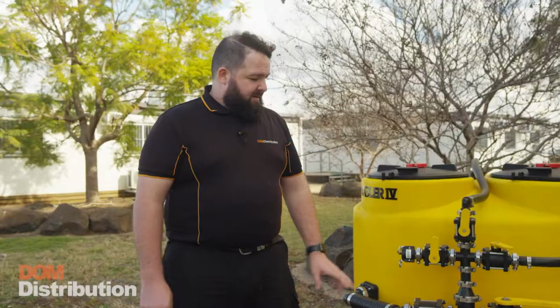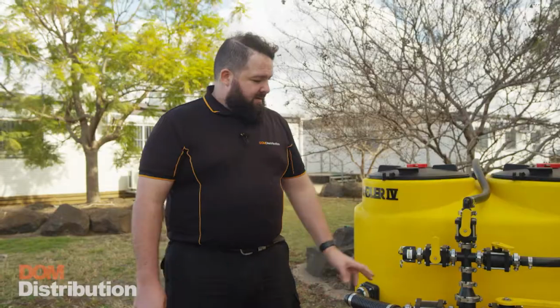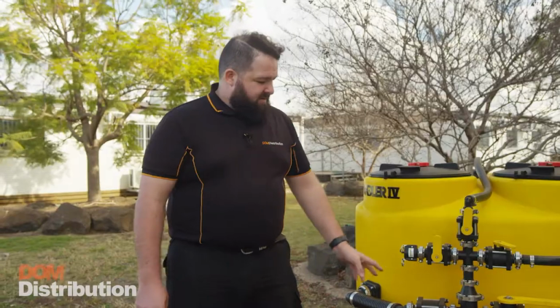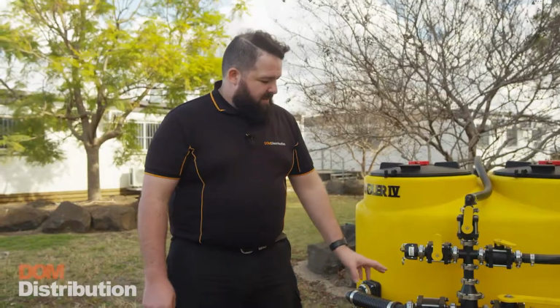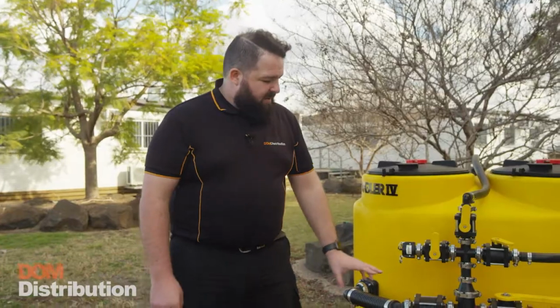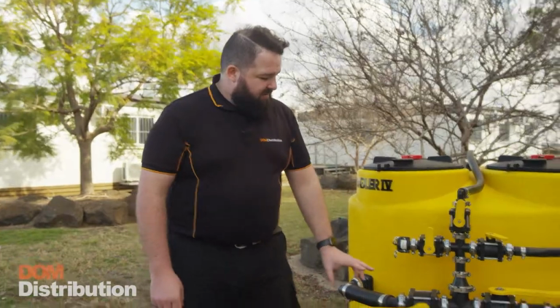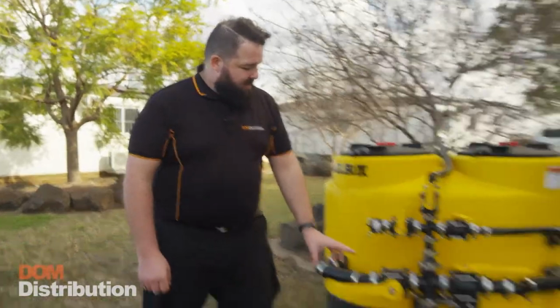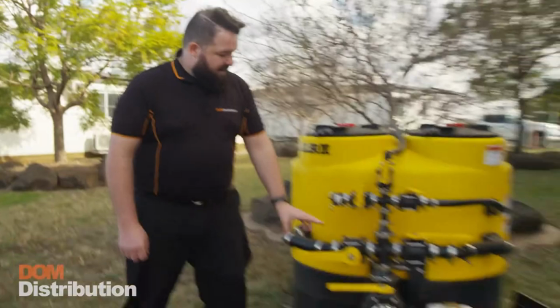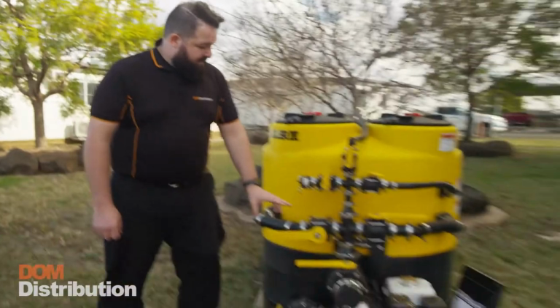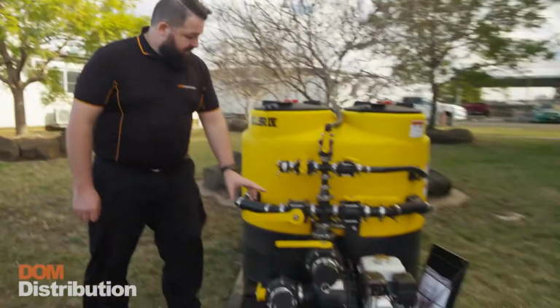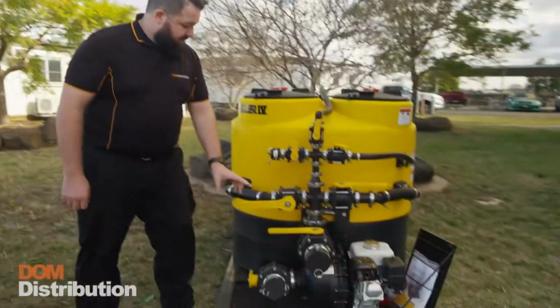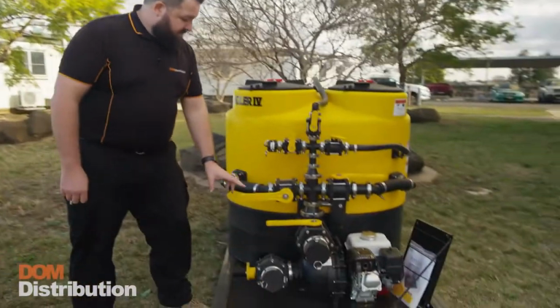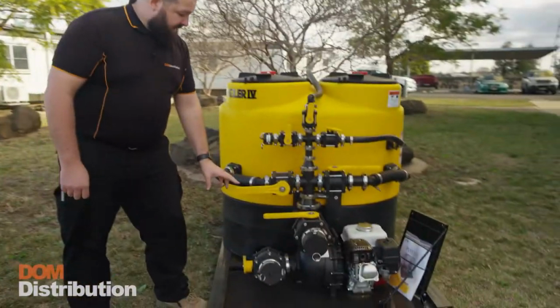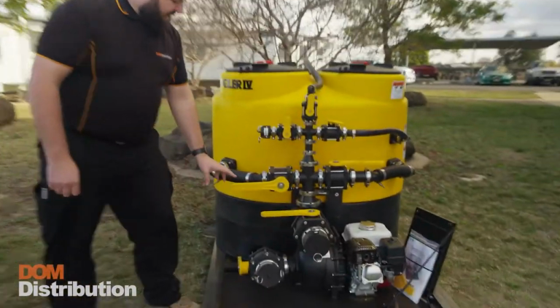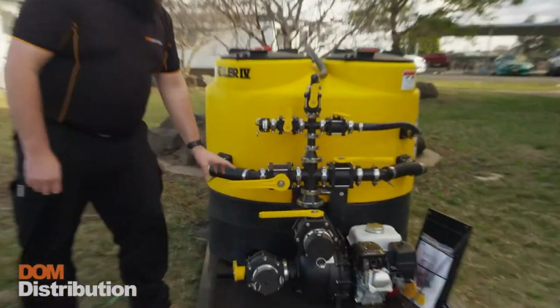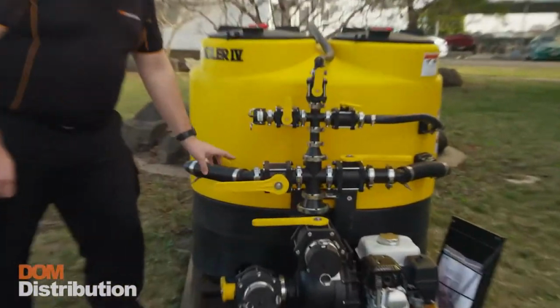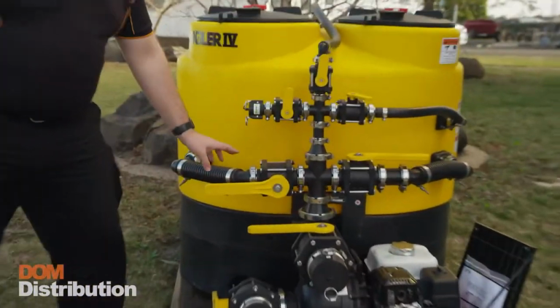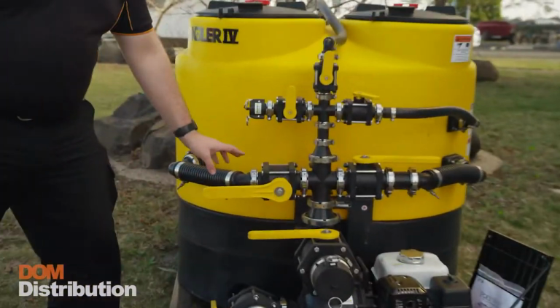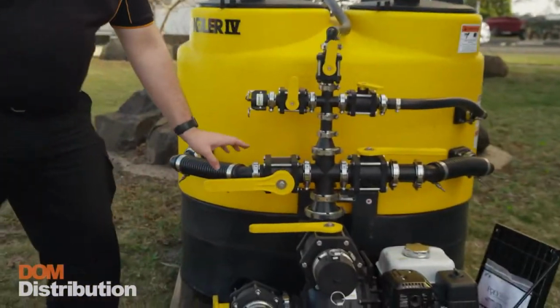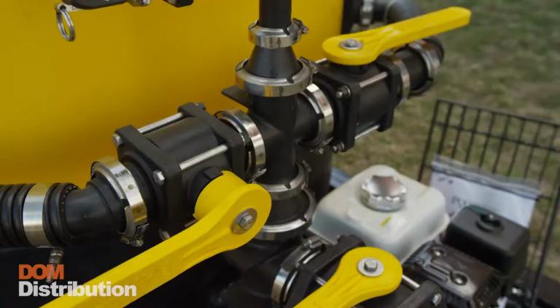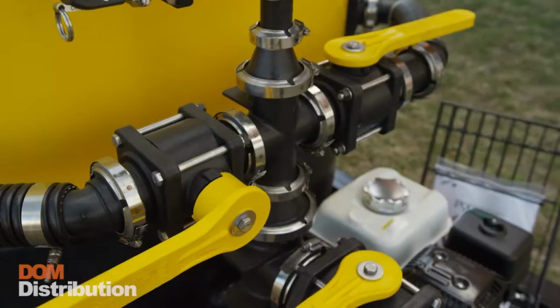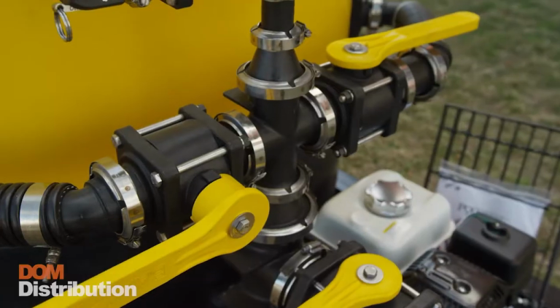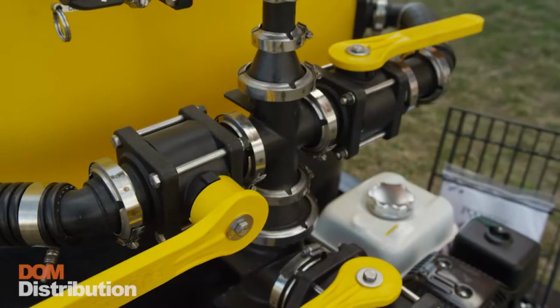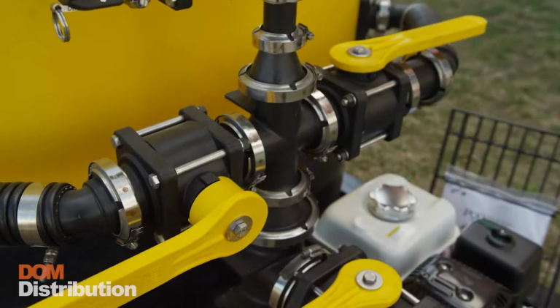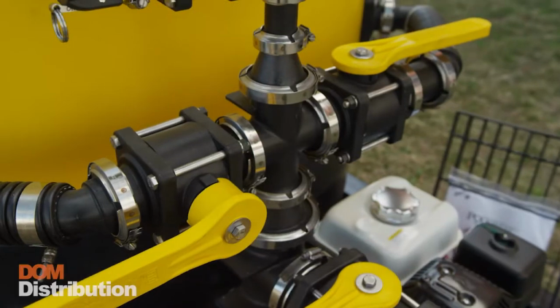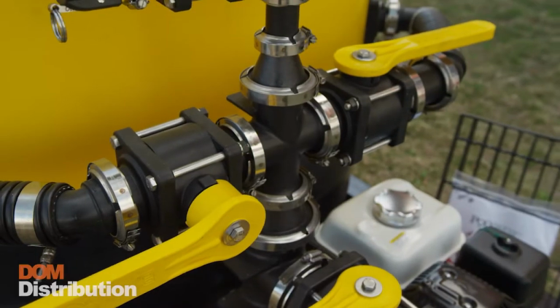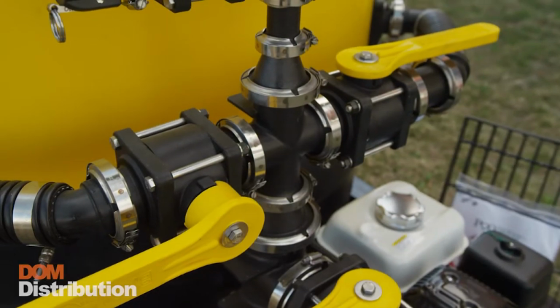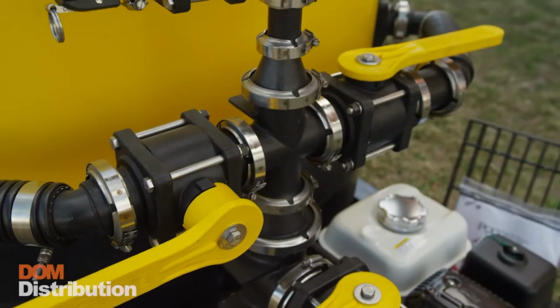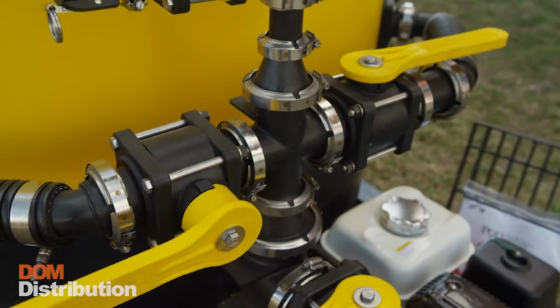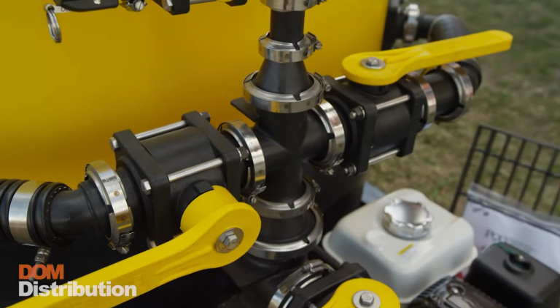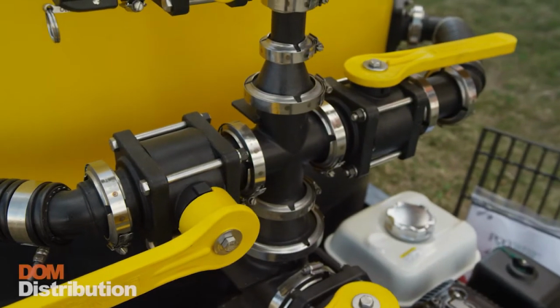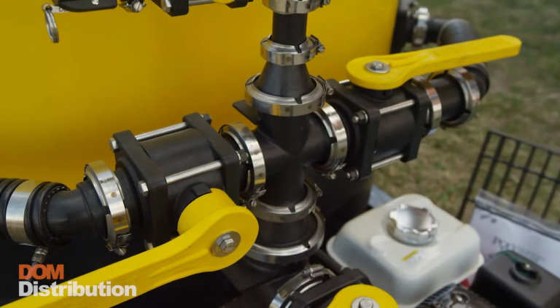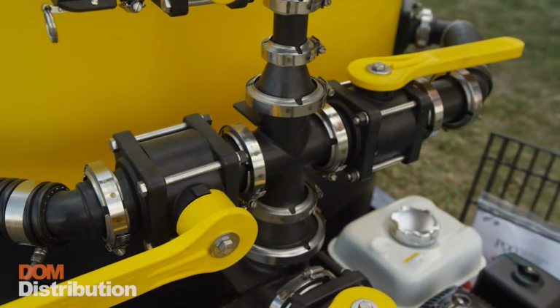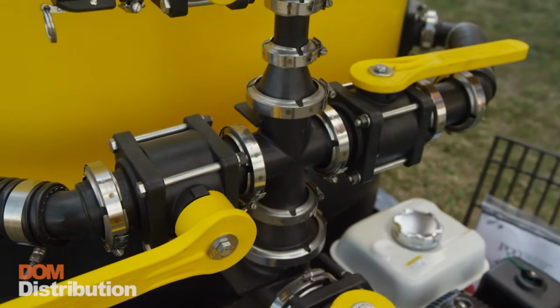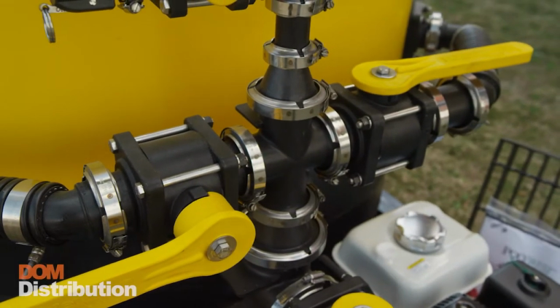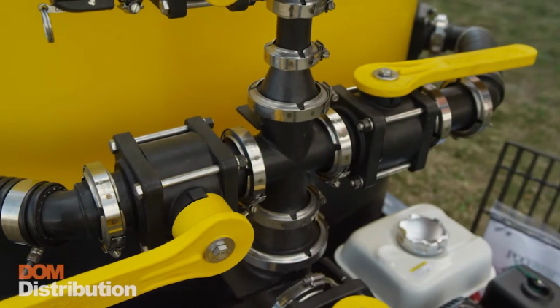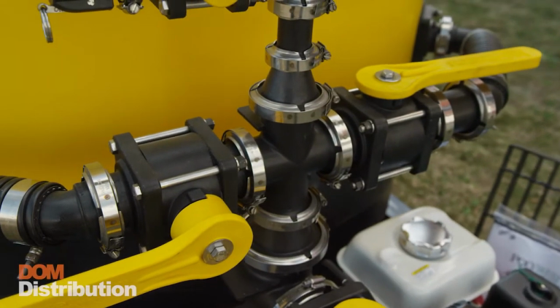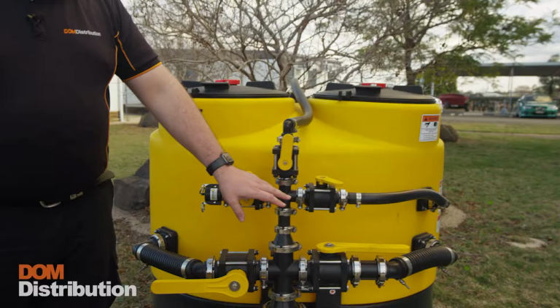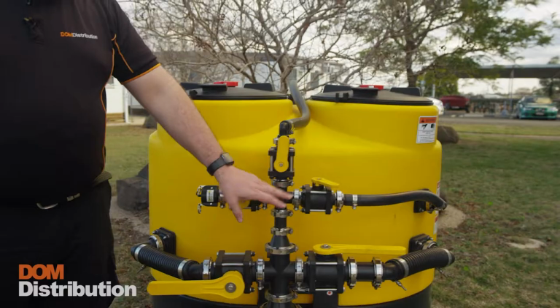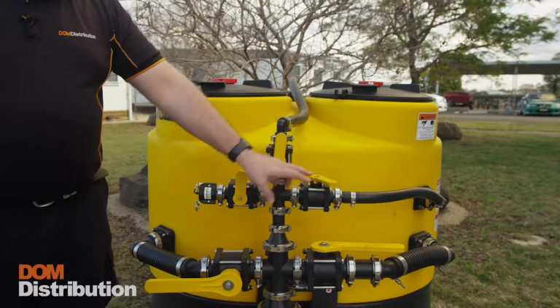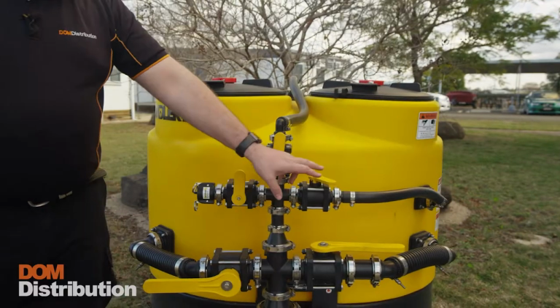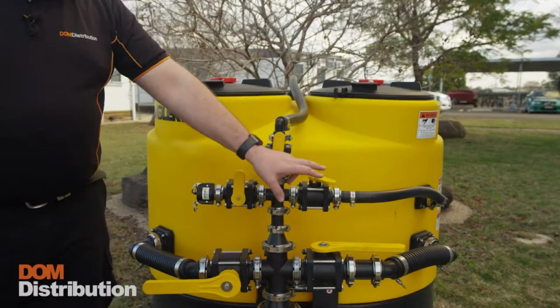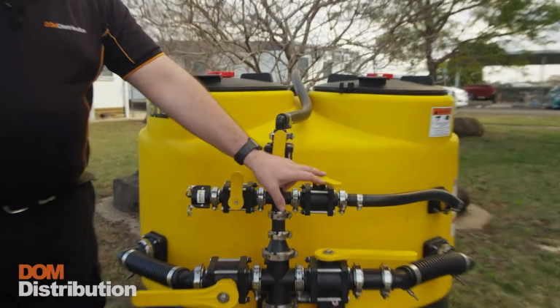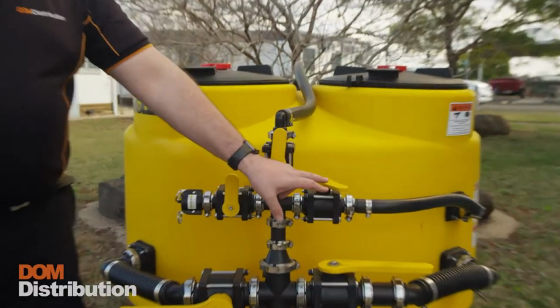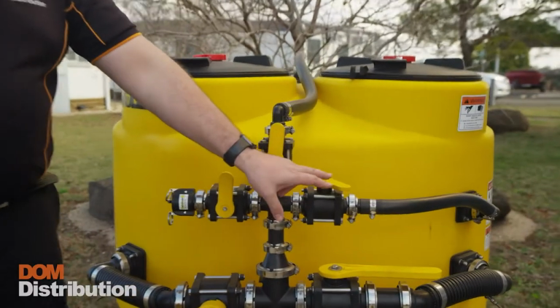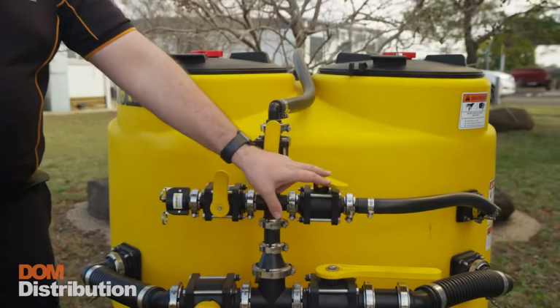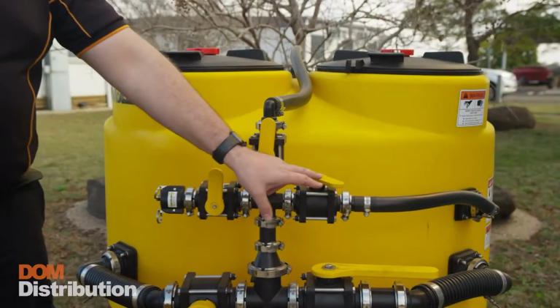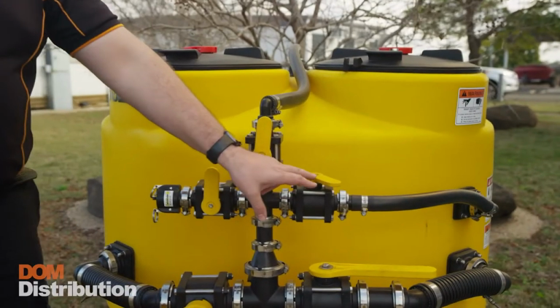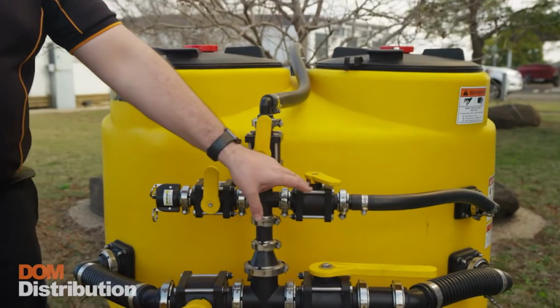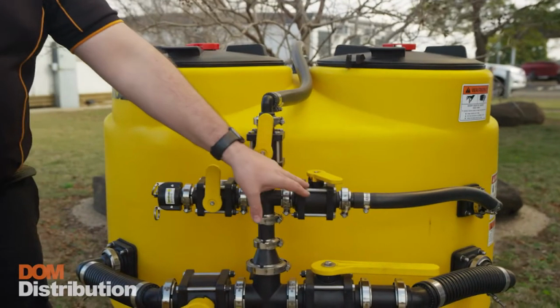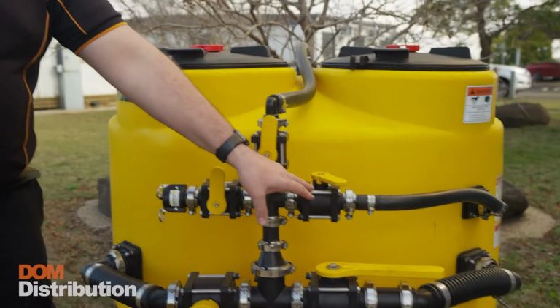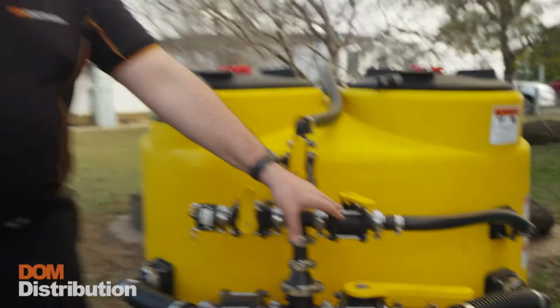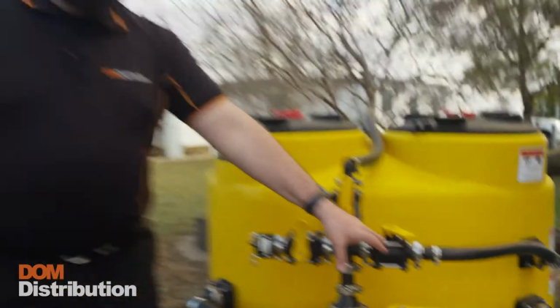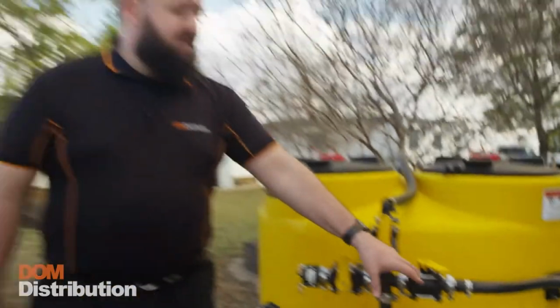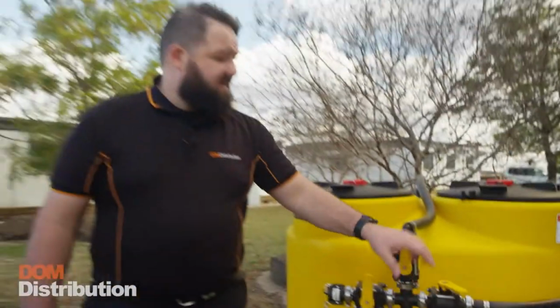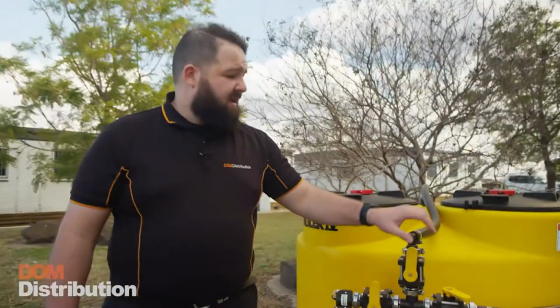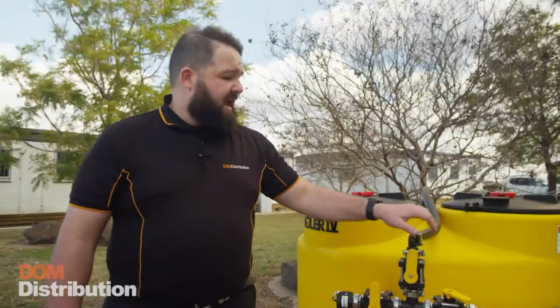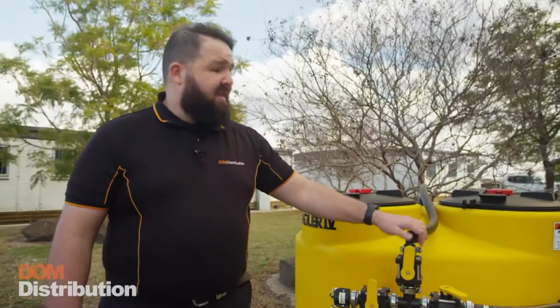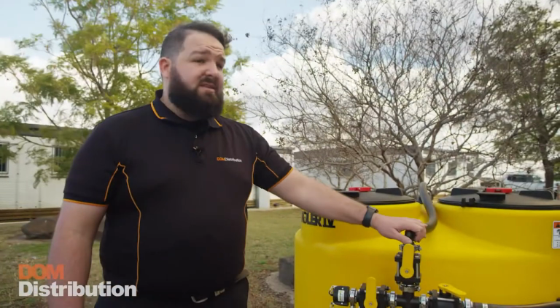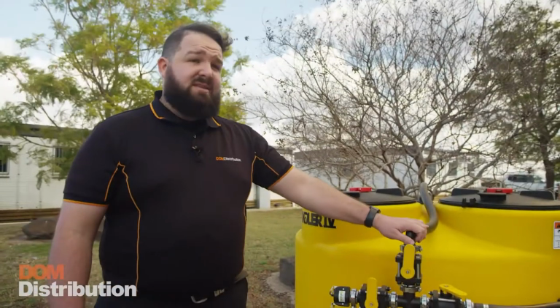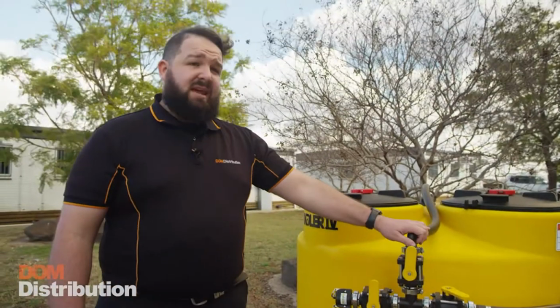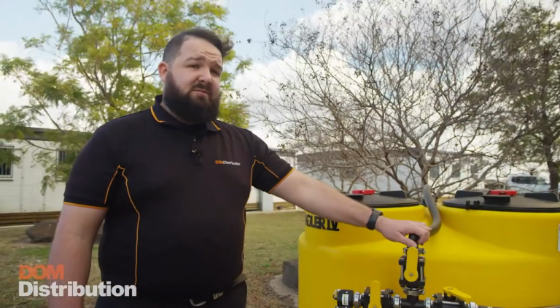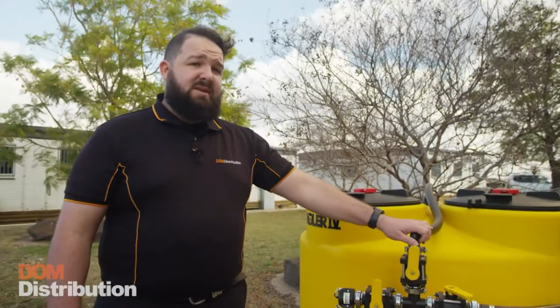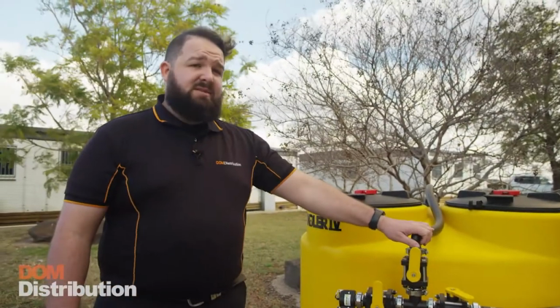Moving on up, we have 2-inch agitation lines. Next we have the bag spike rinse and the tank rinse.